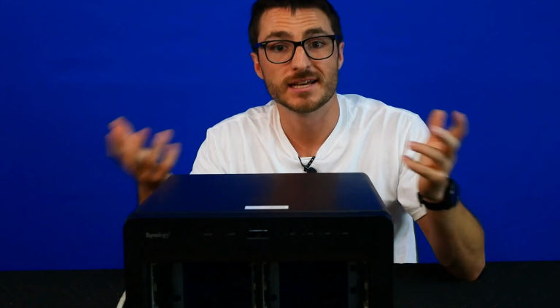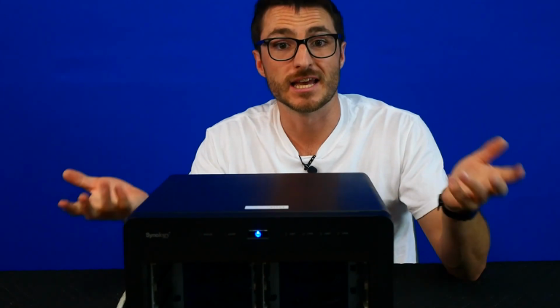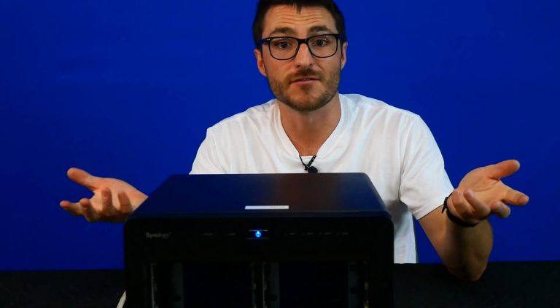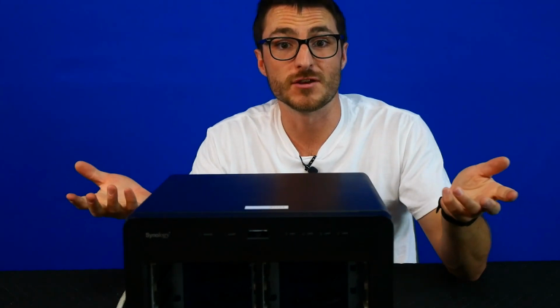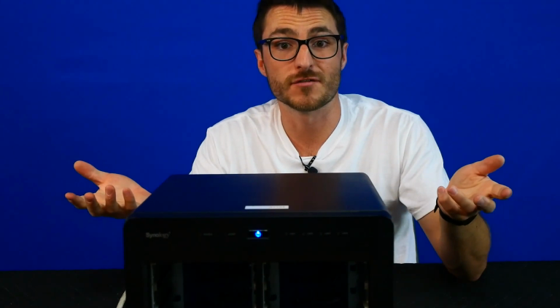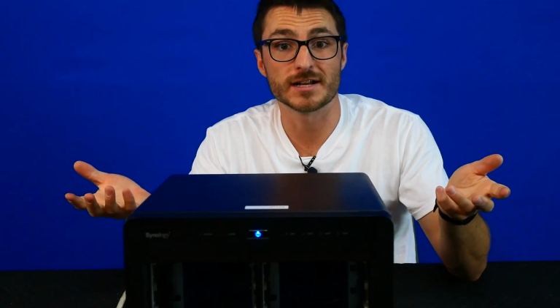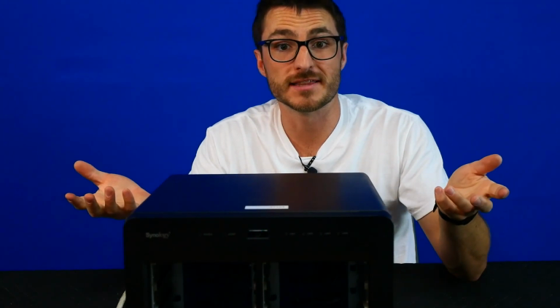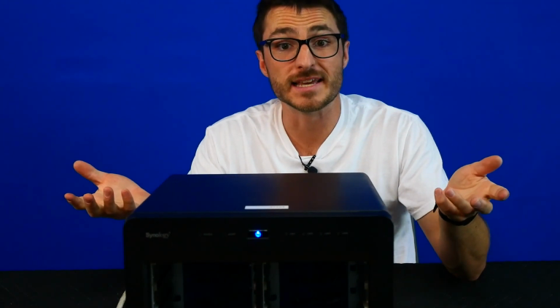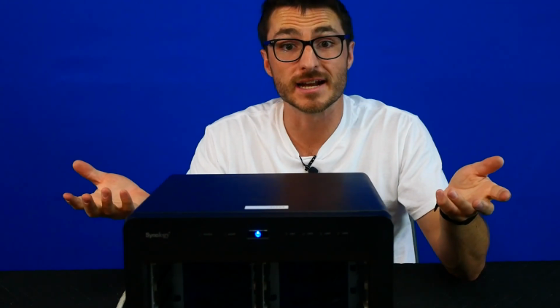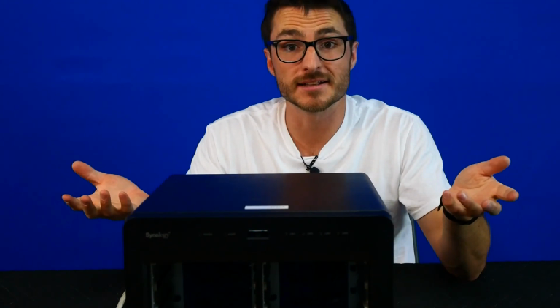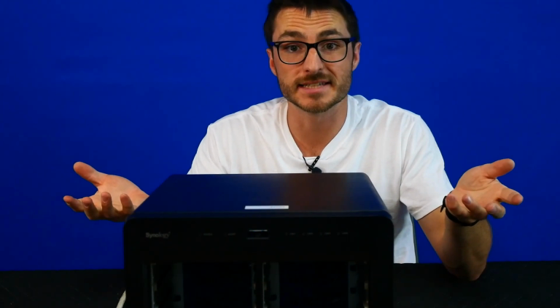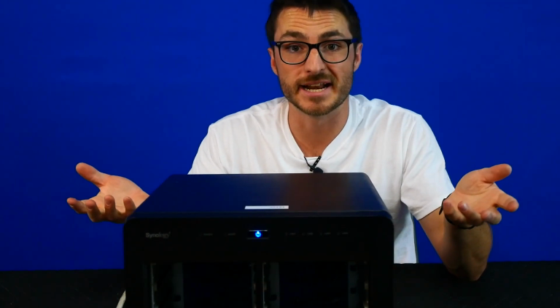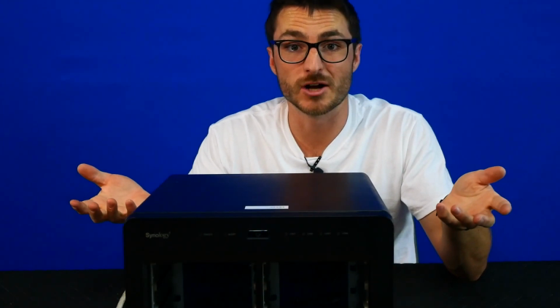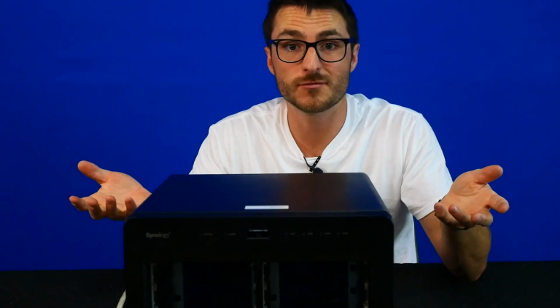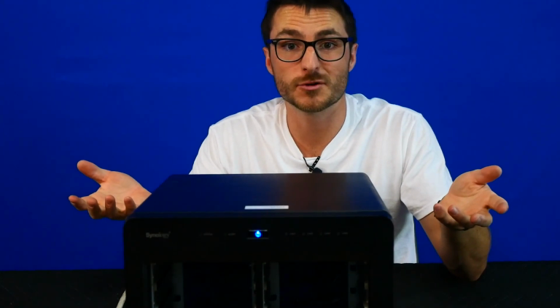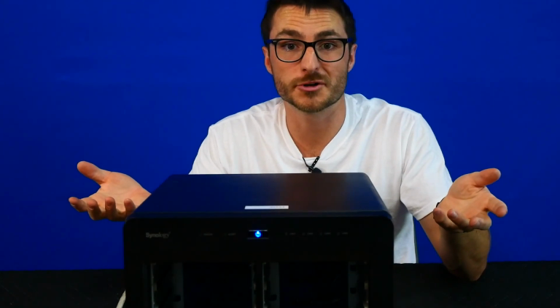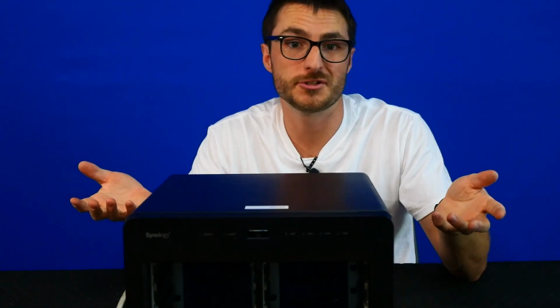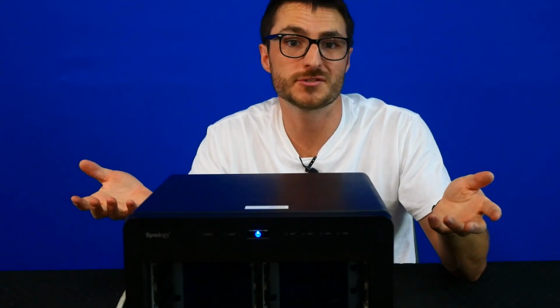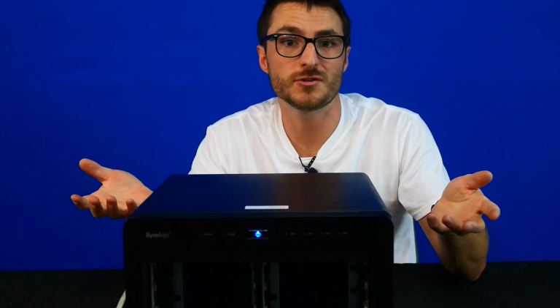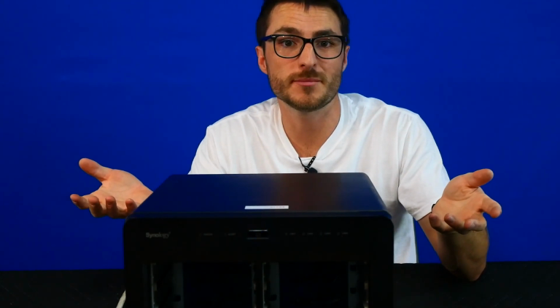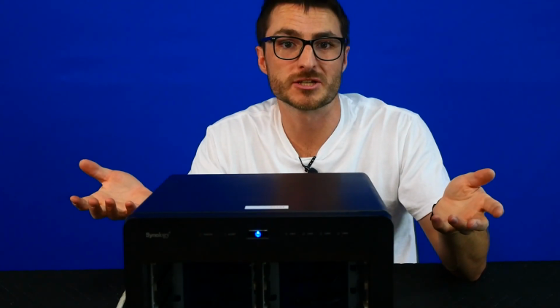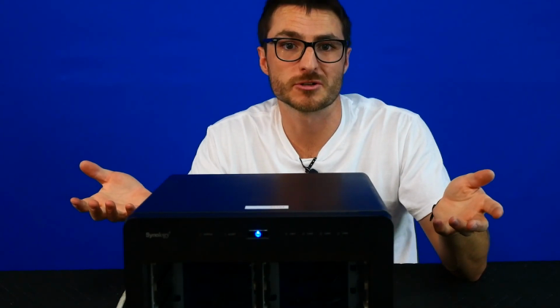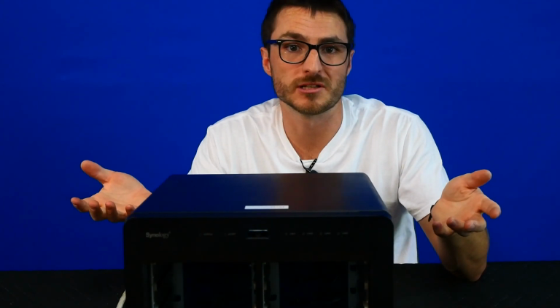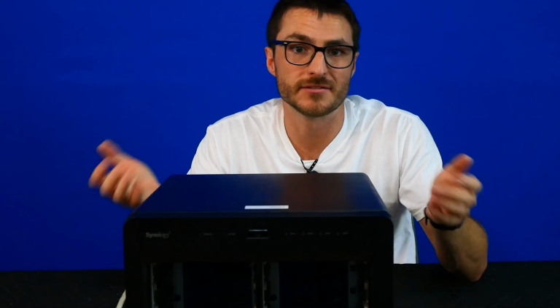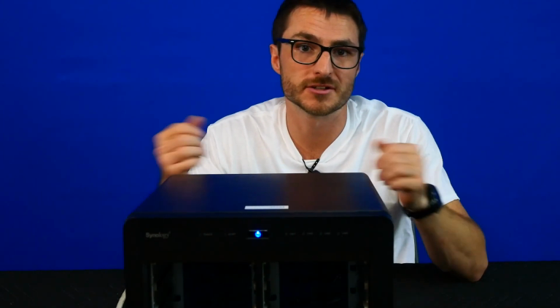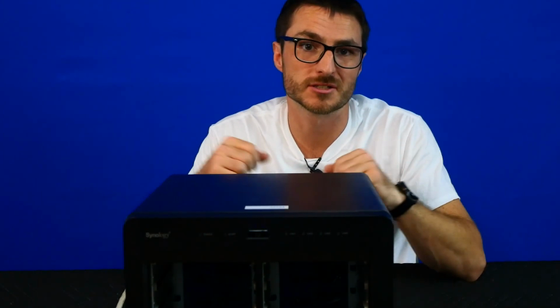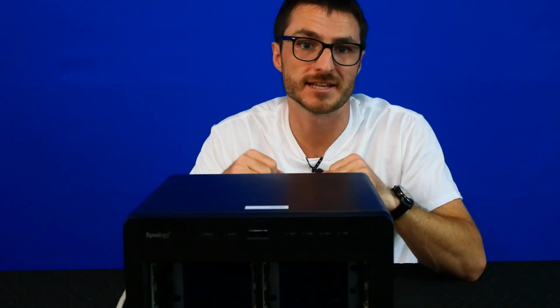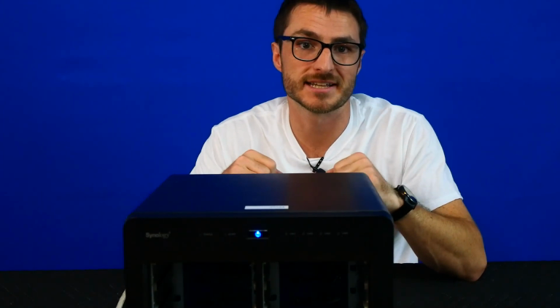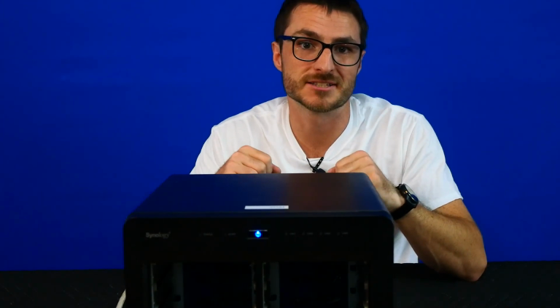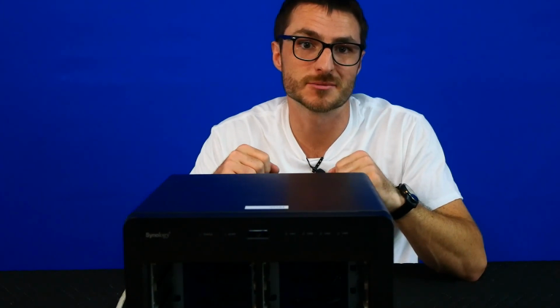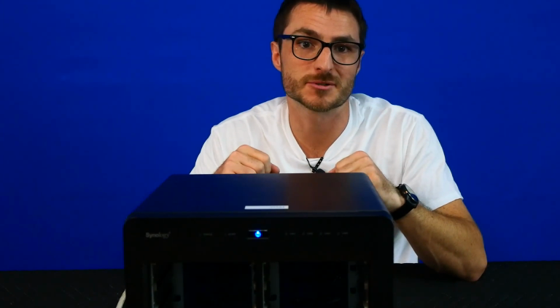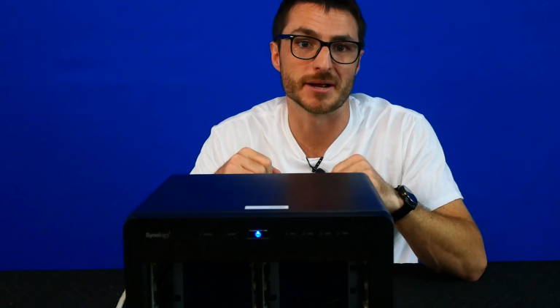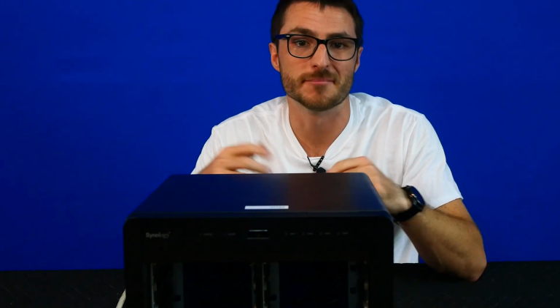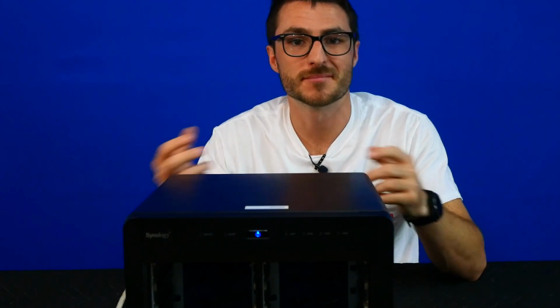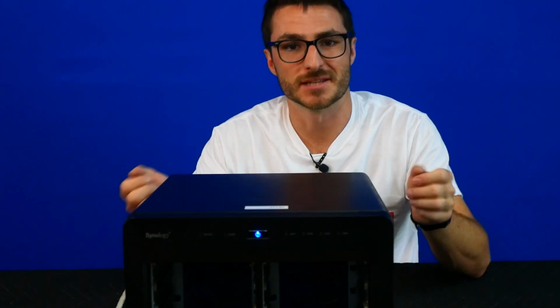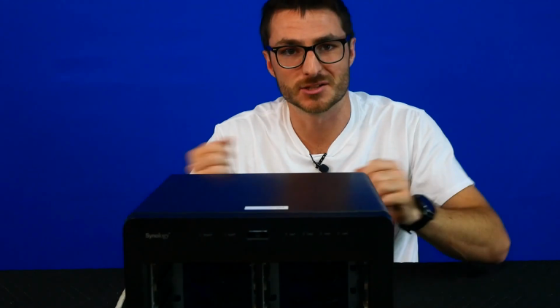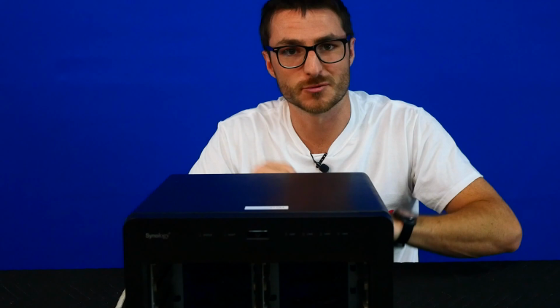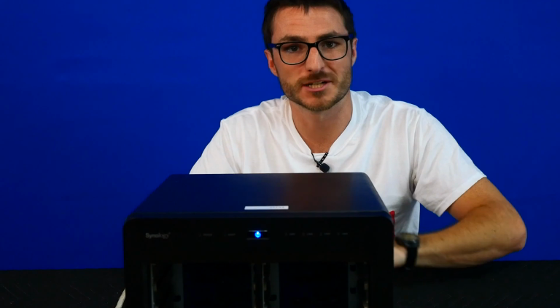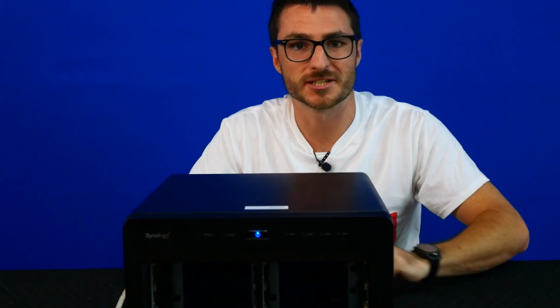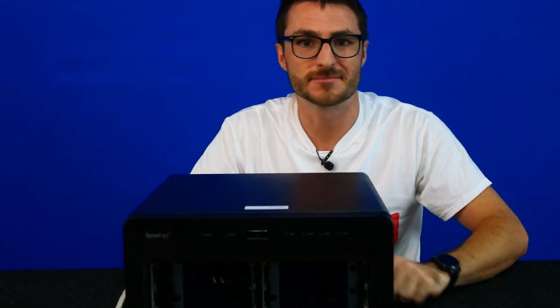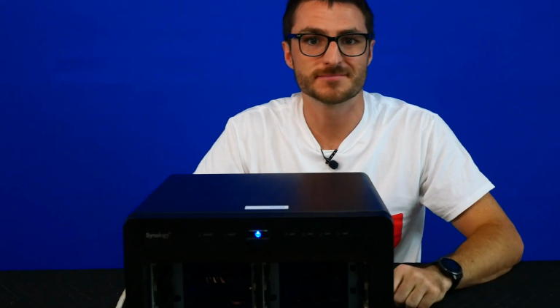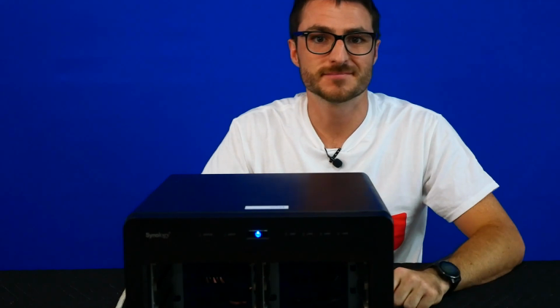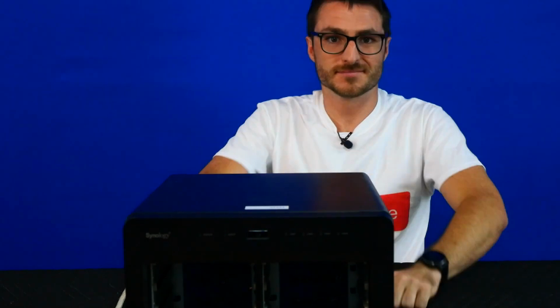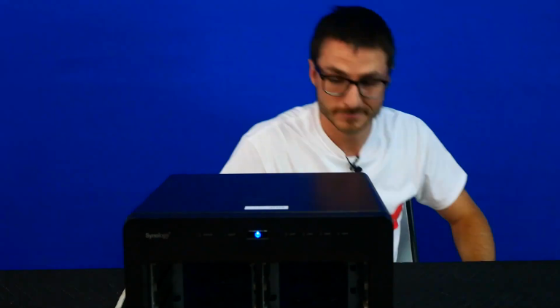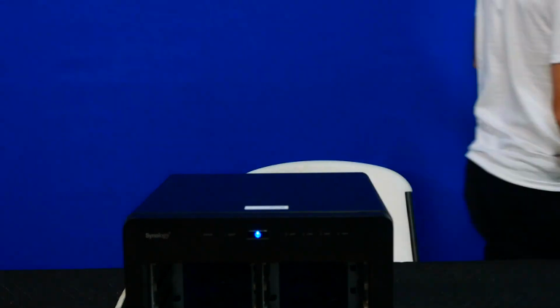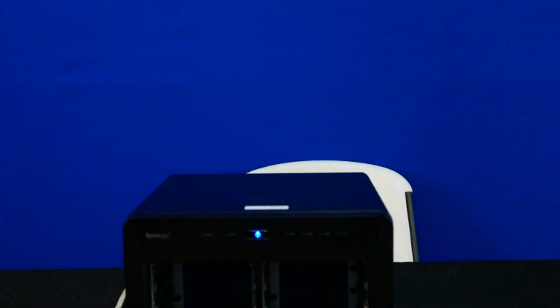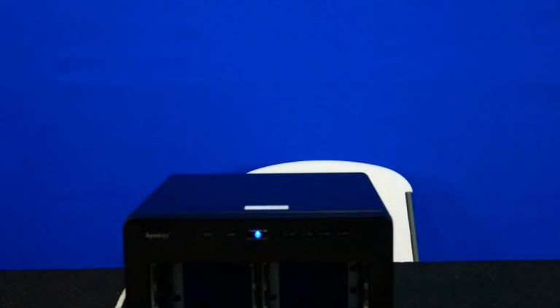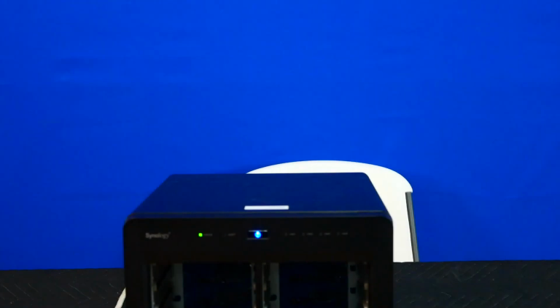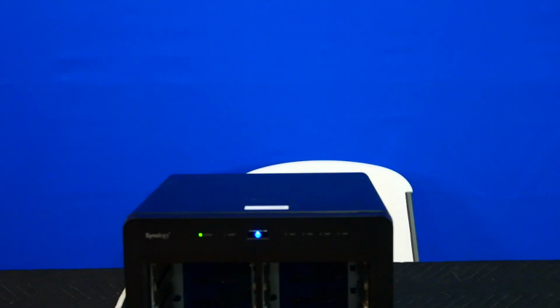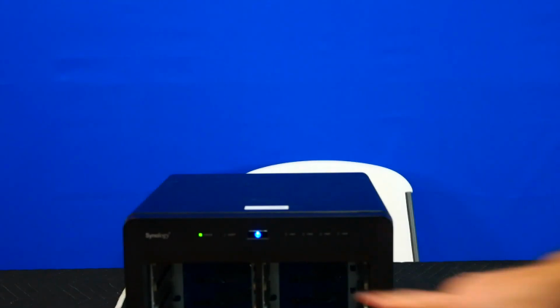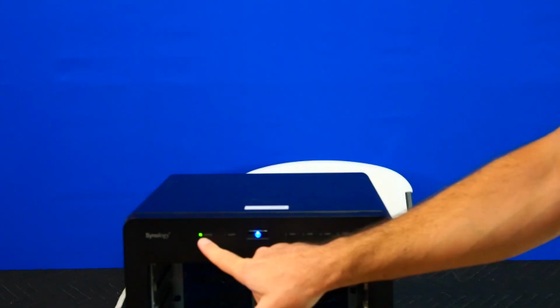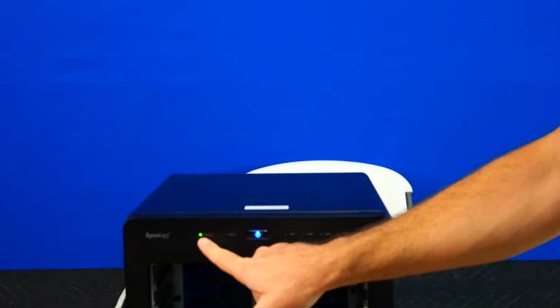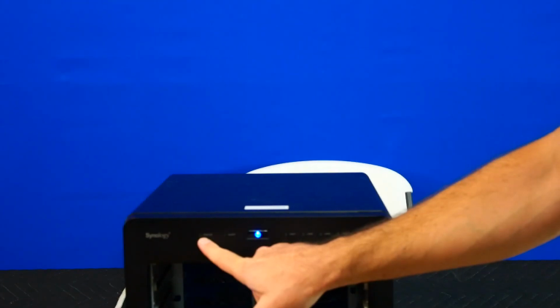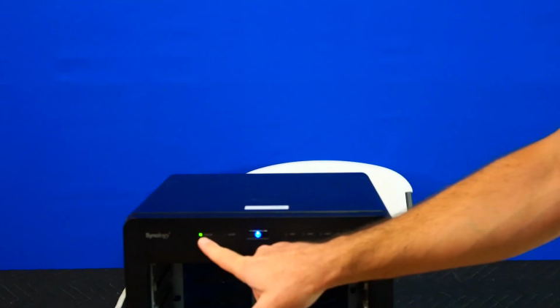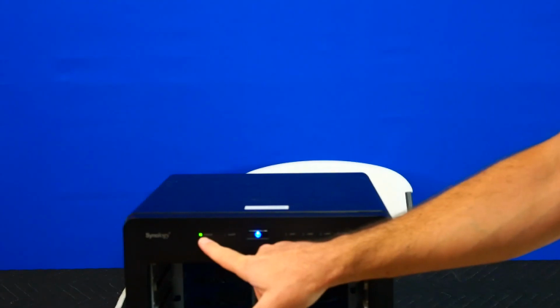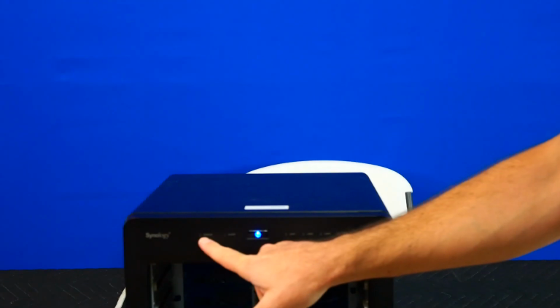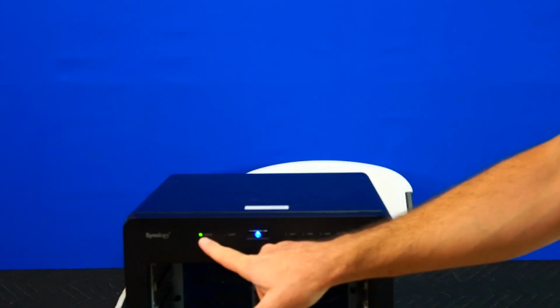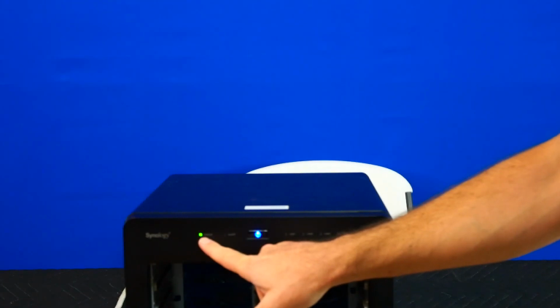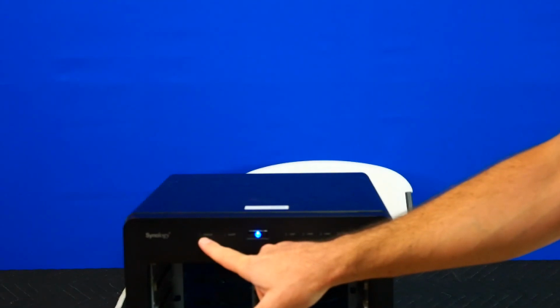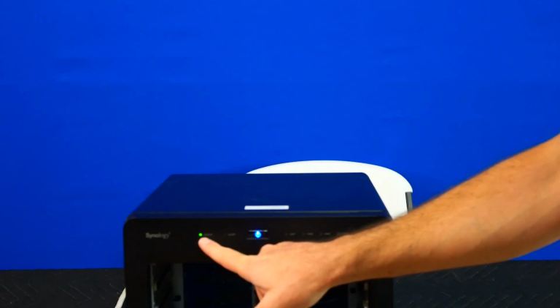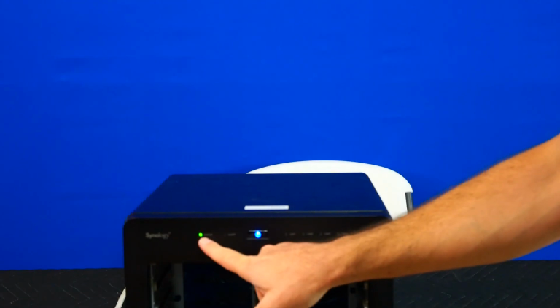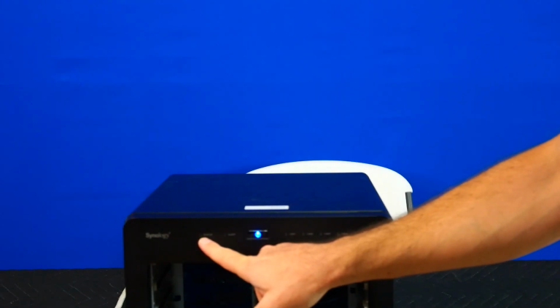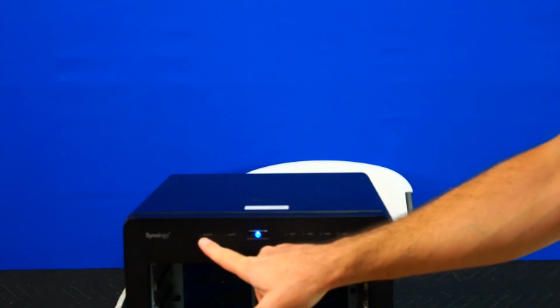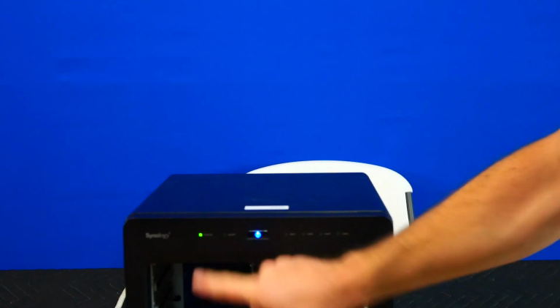If you found the content helpful or useful, make sure to leave us a like and subscribe. Thanks for watching. Oh — green status light is on.